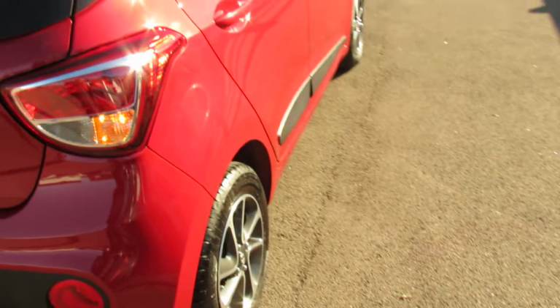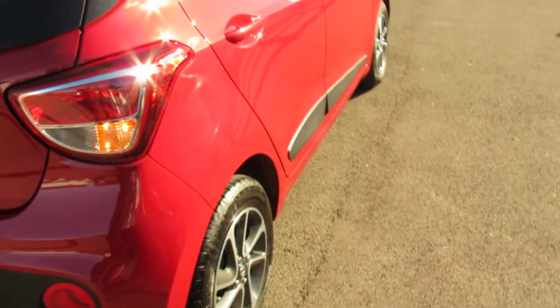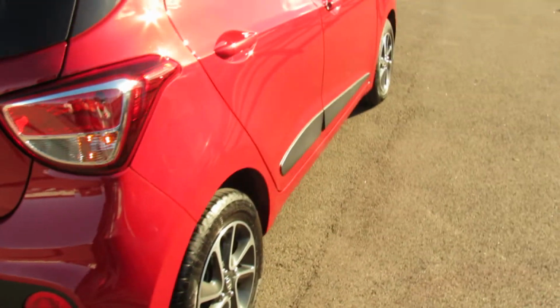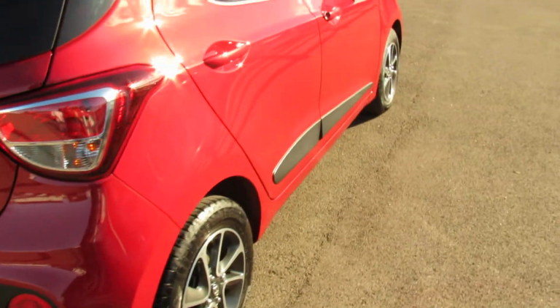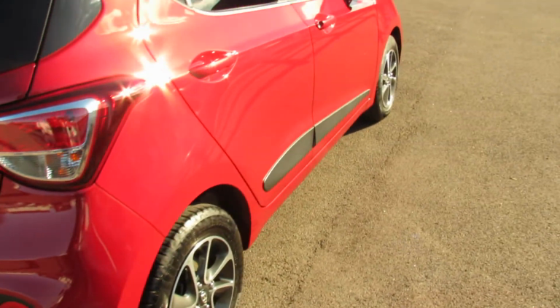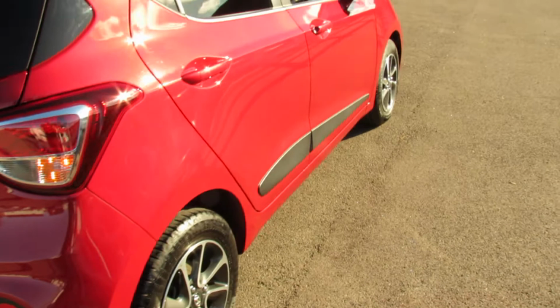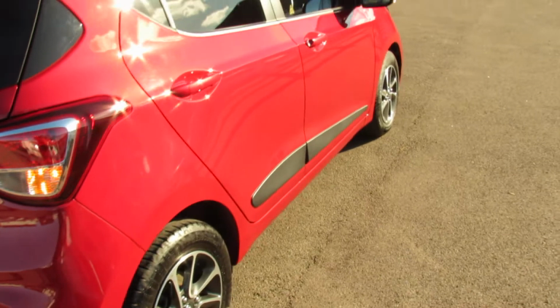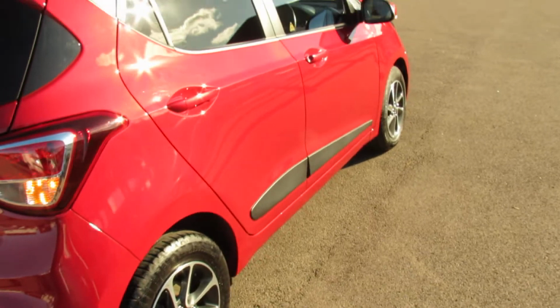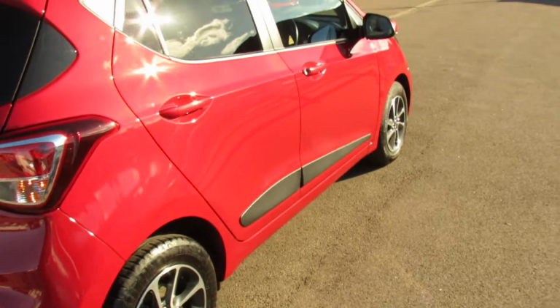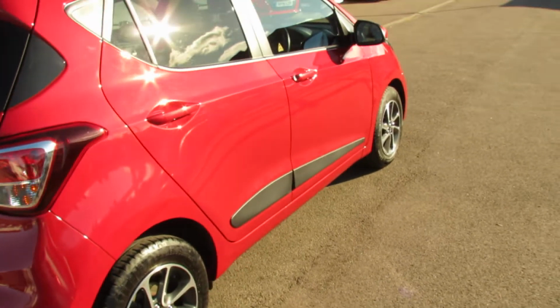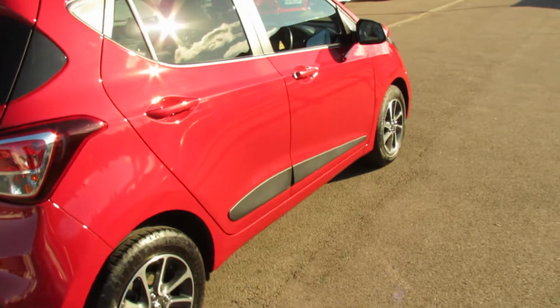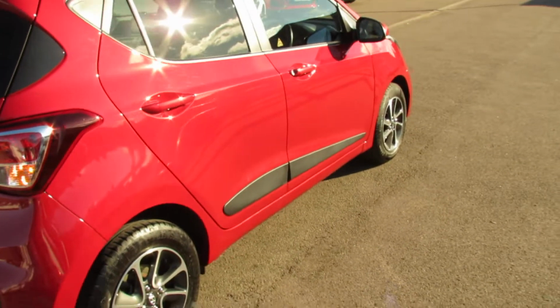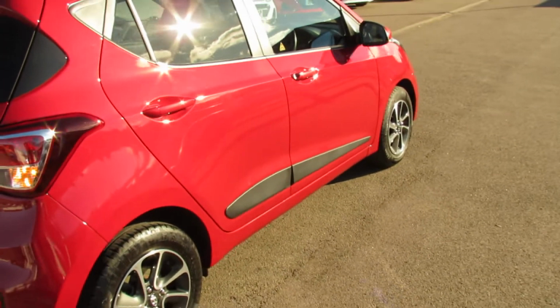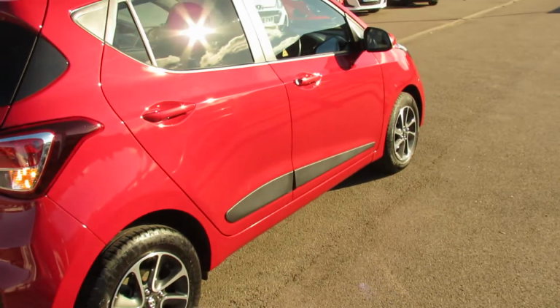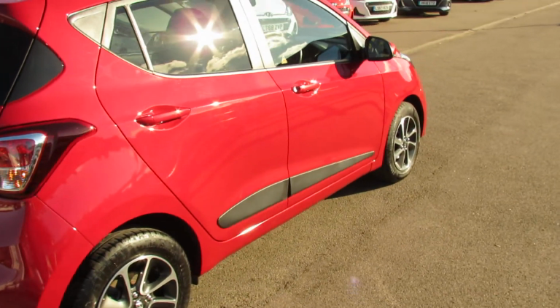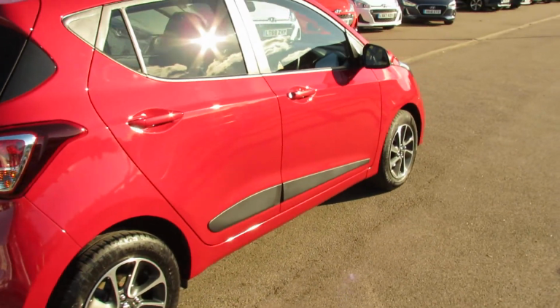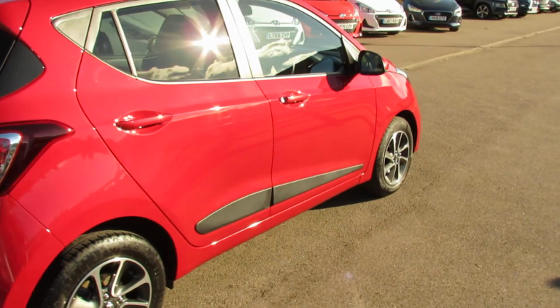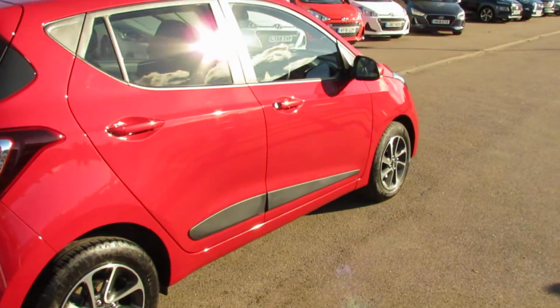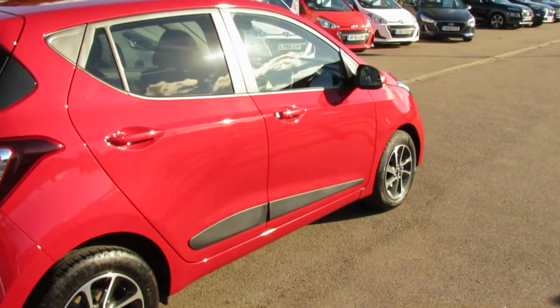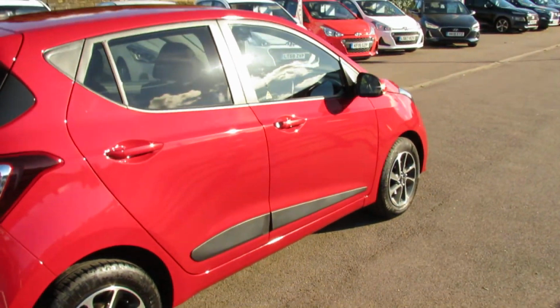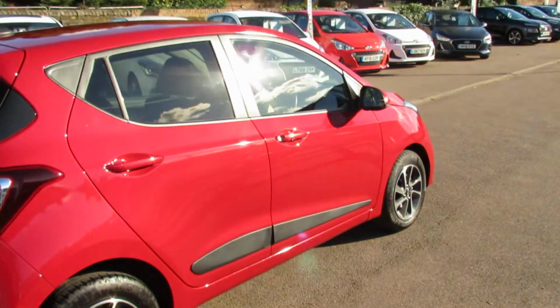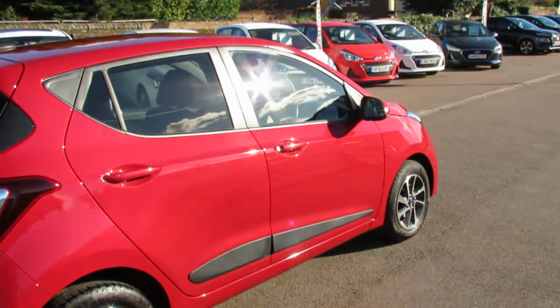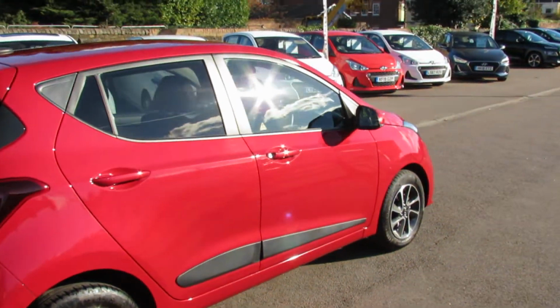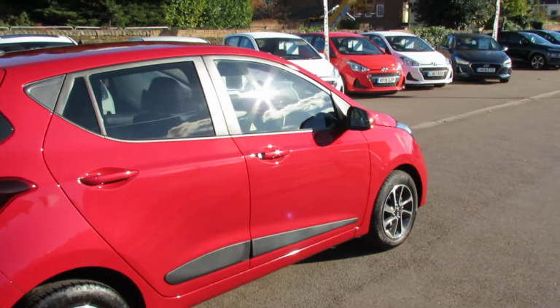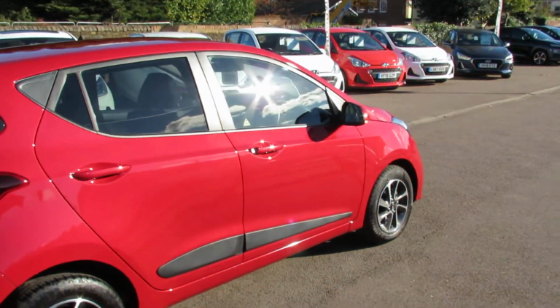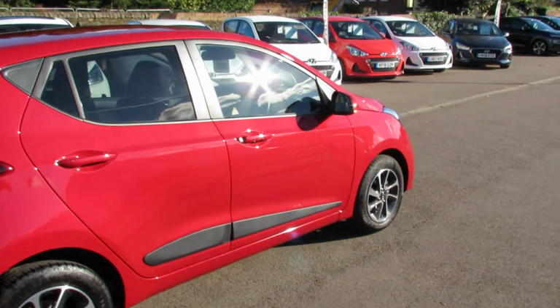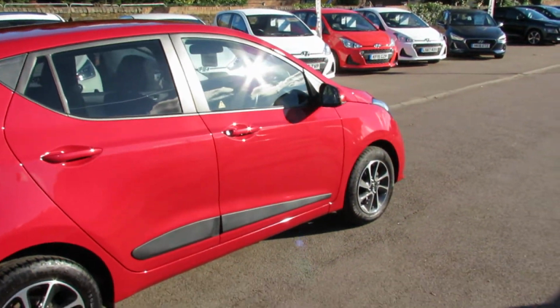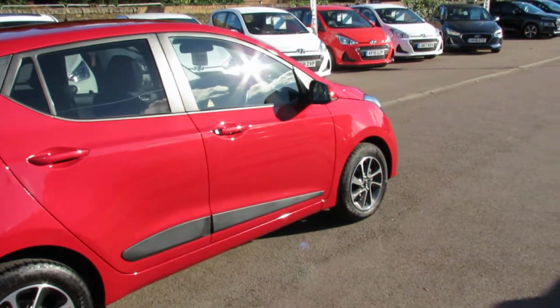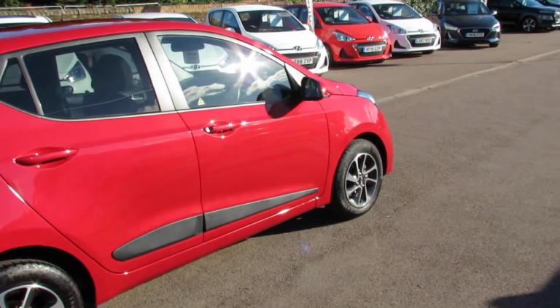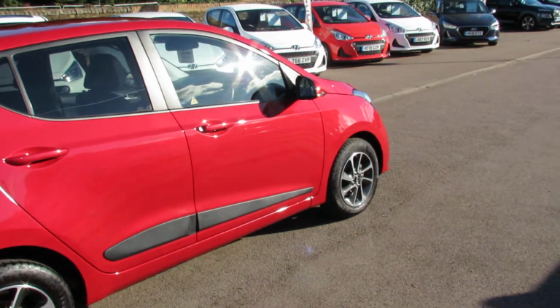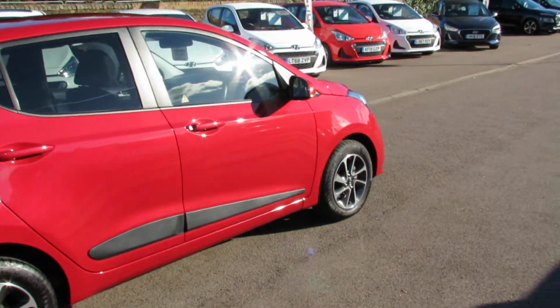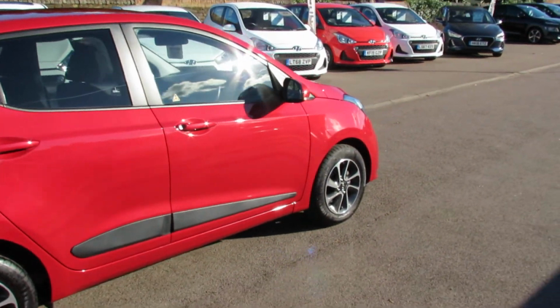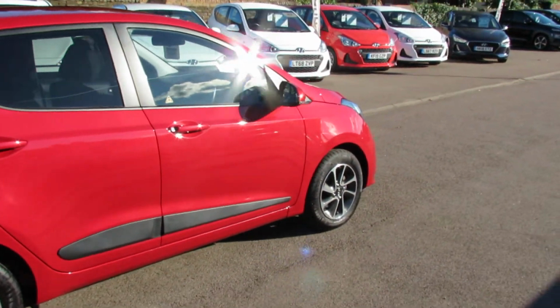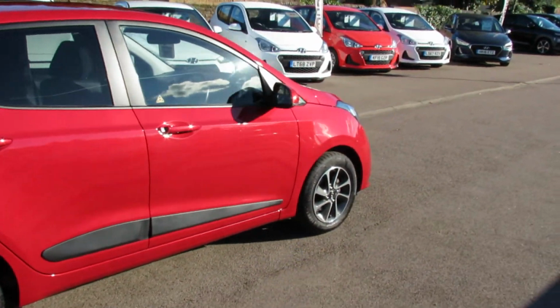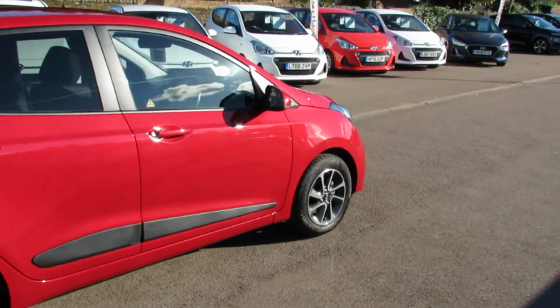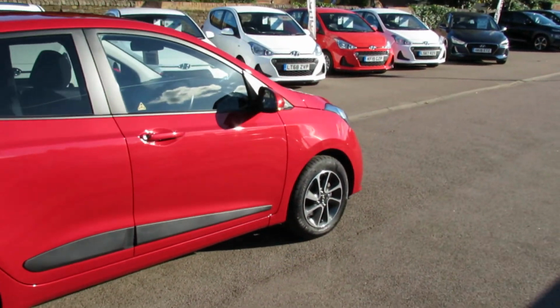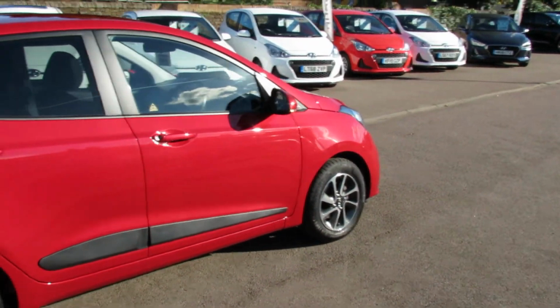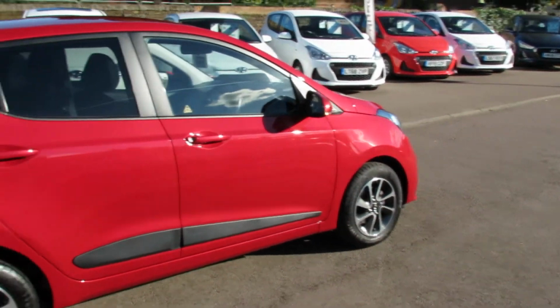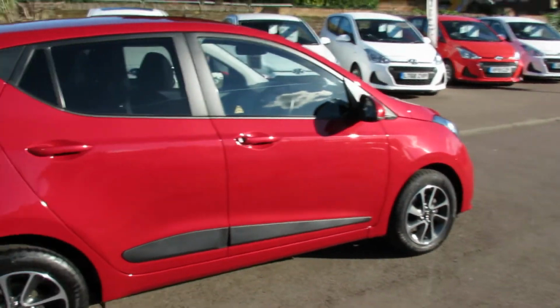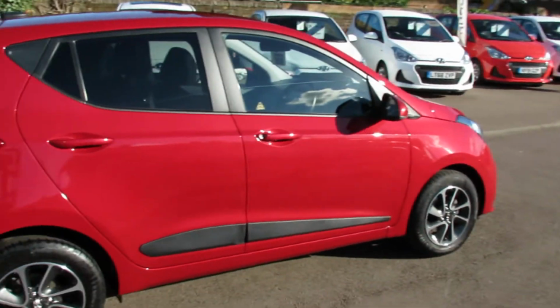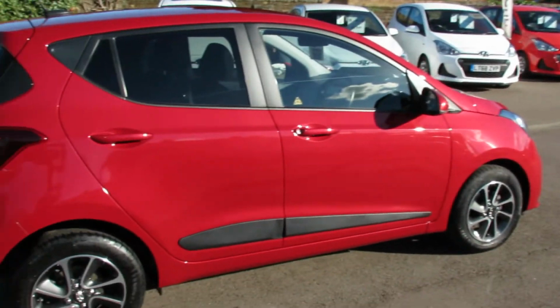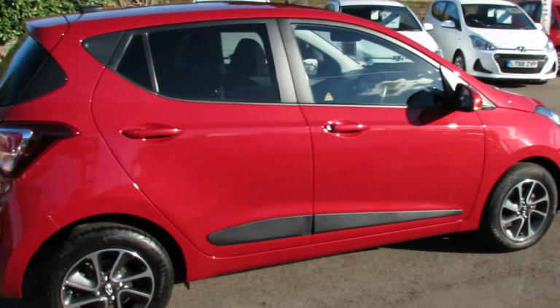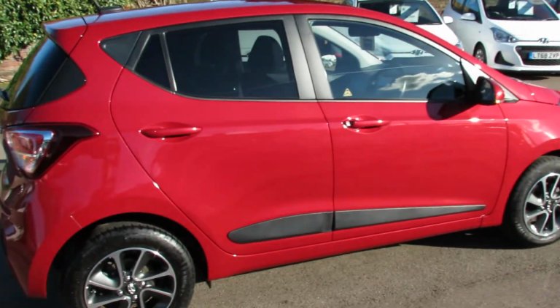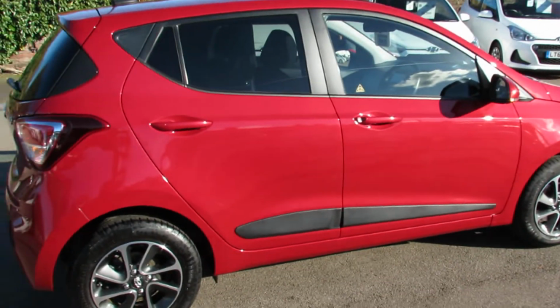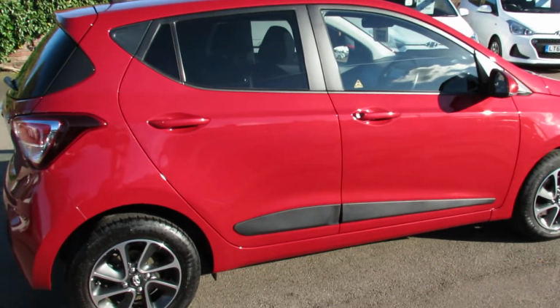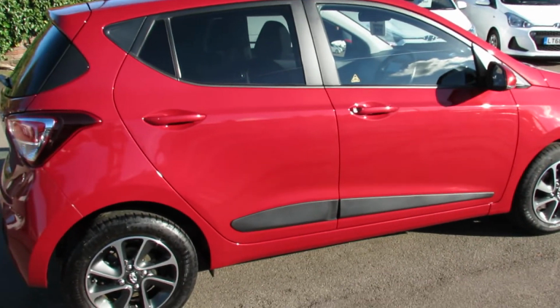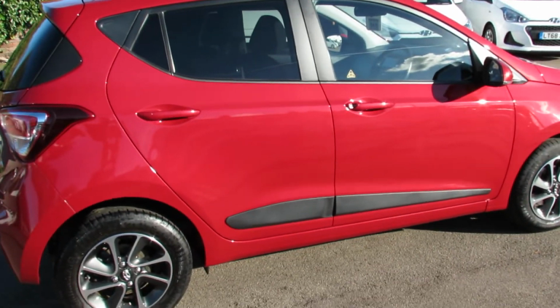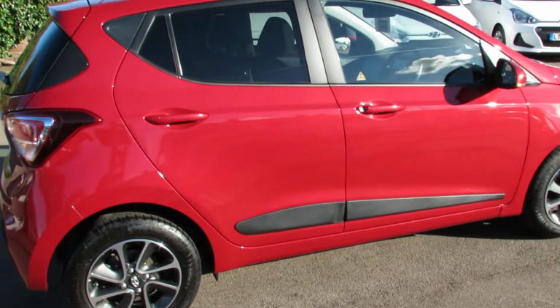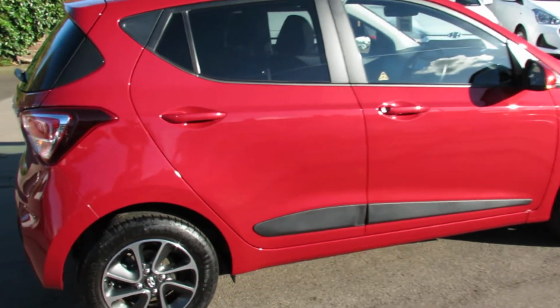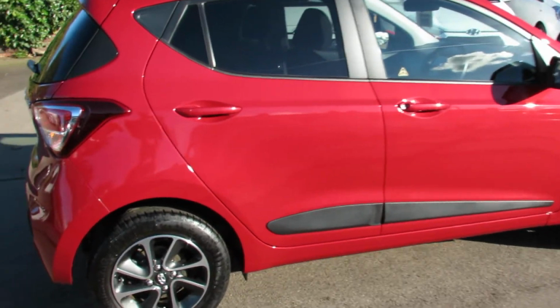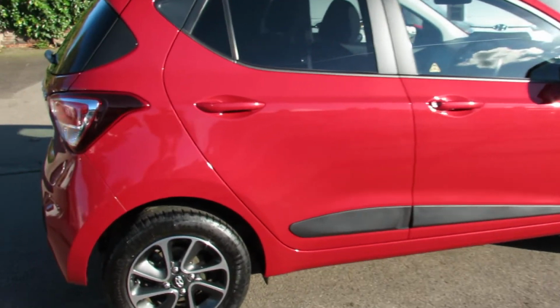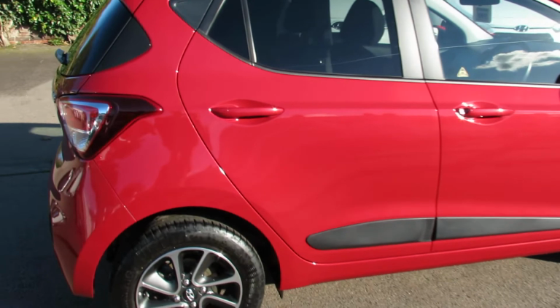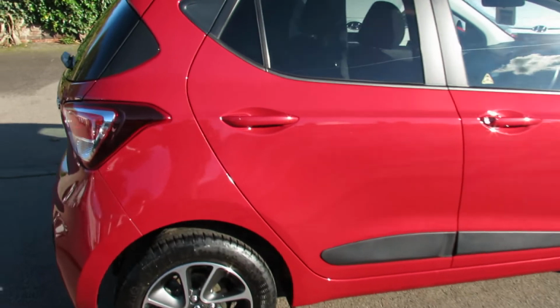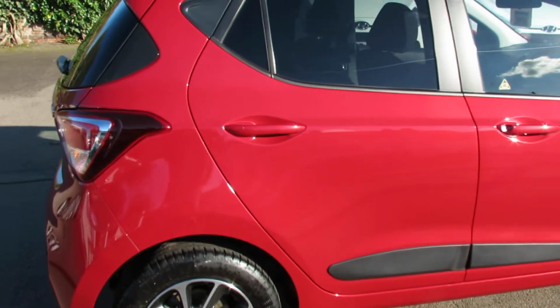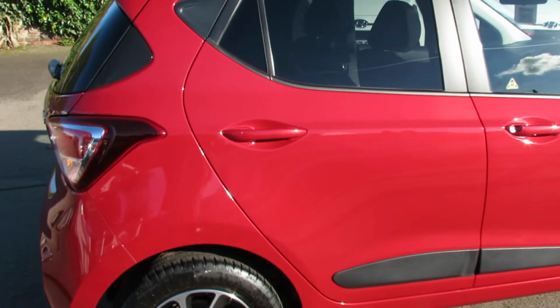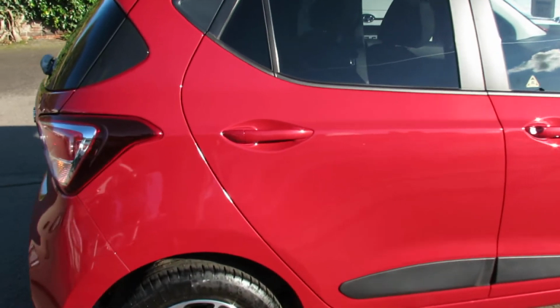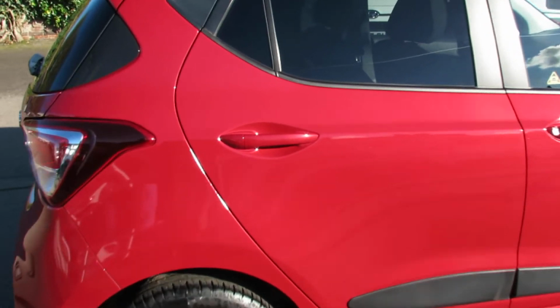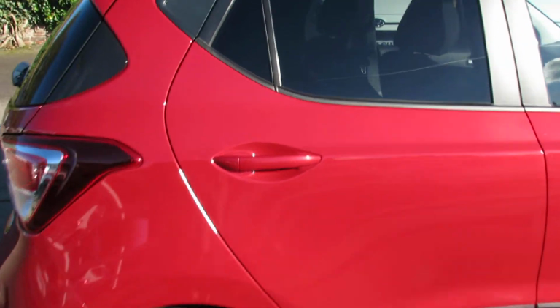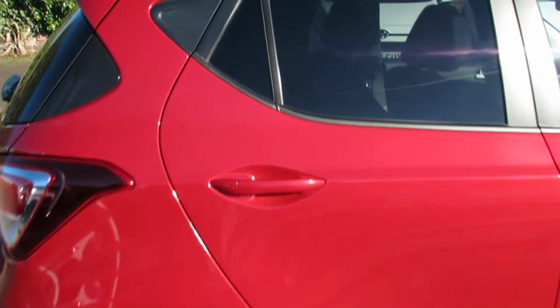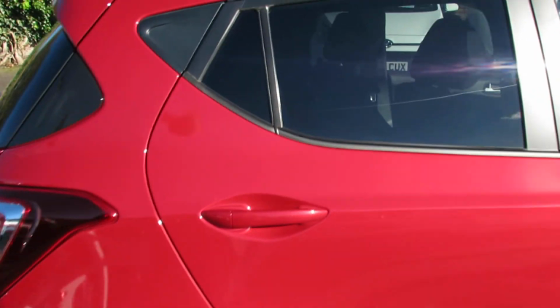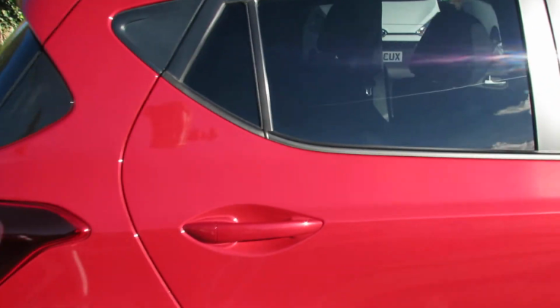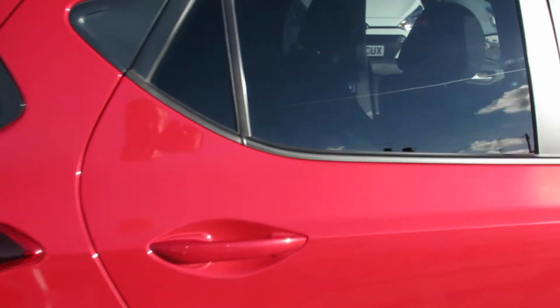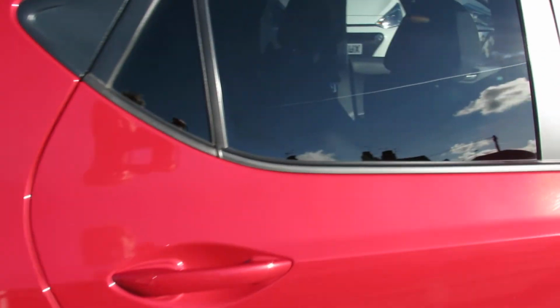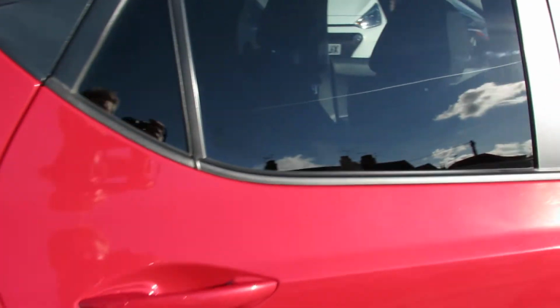This is a one-owner car and, as you can see in this lovely sunshine, it has been kept immaculately. Let's go on to the interior and show you that.